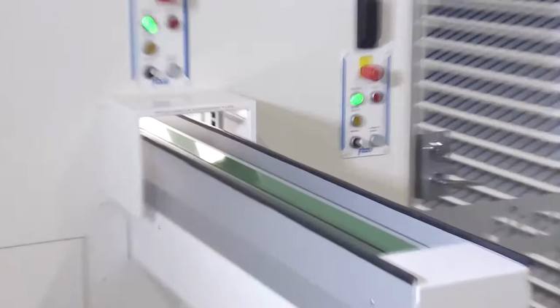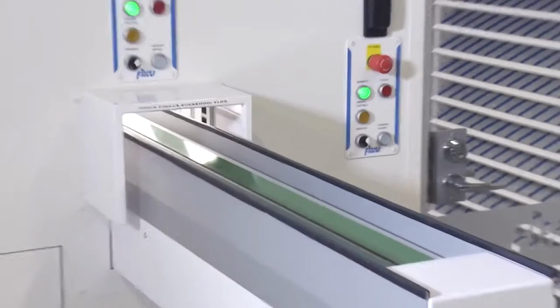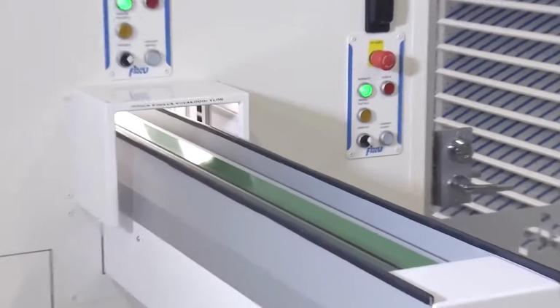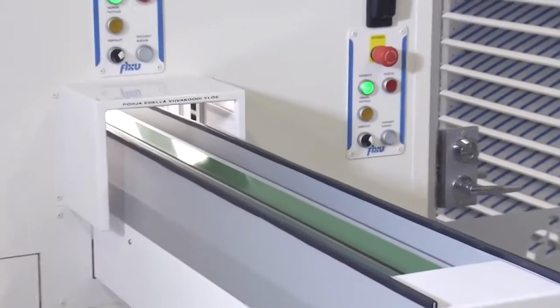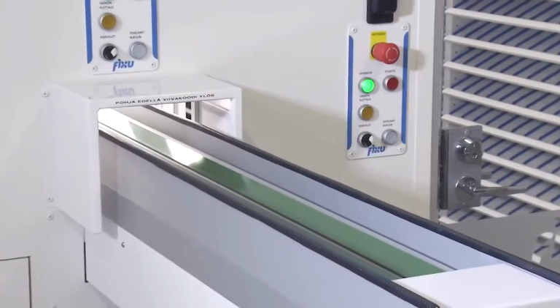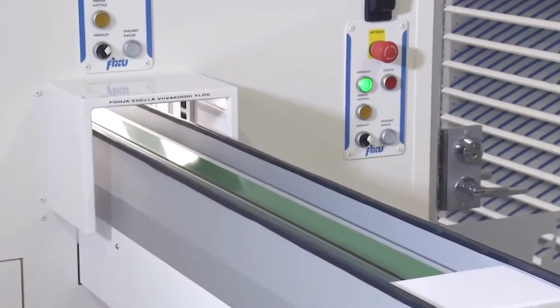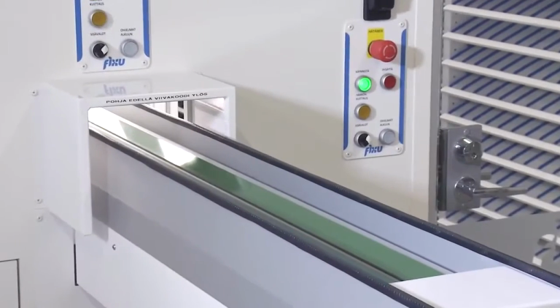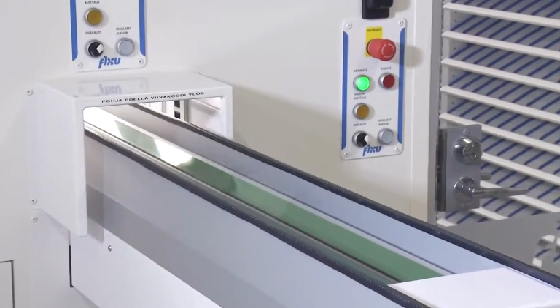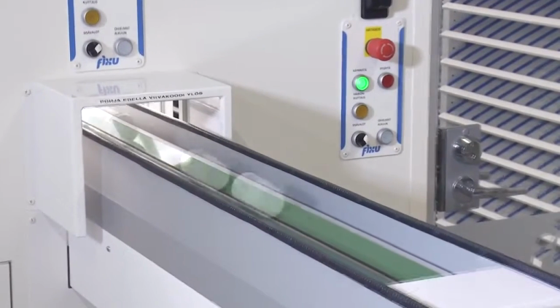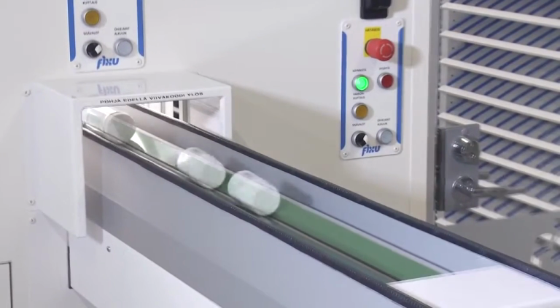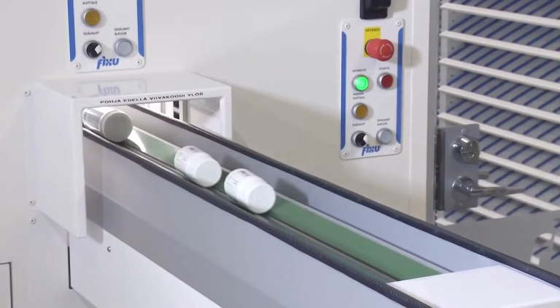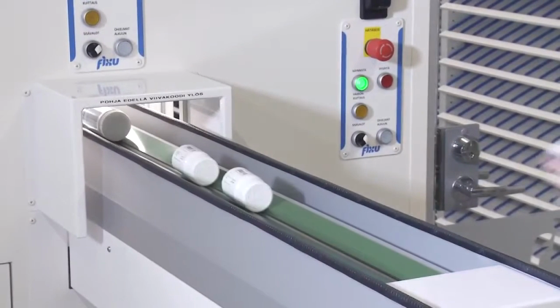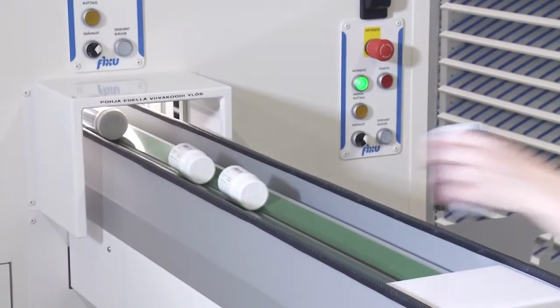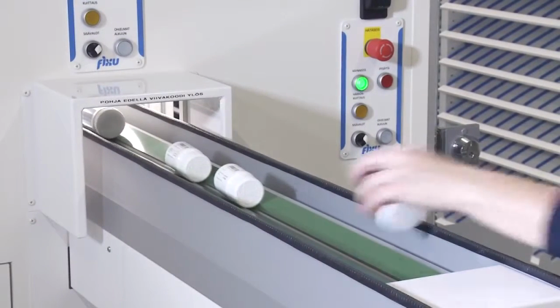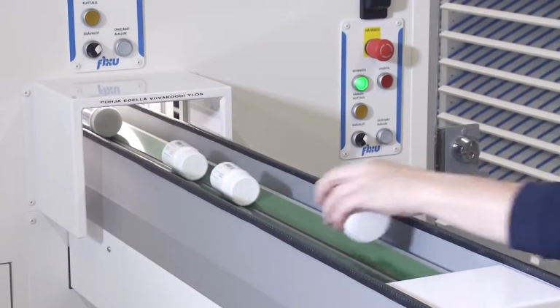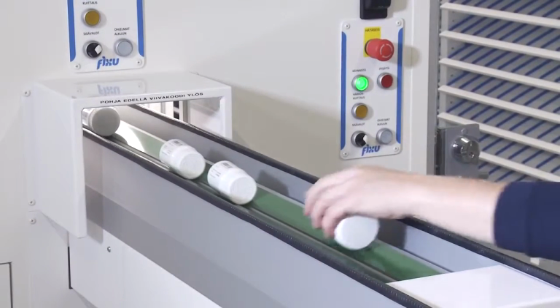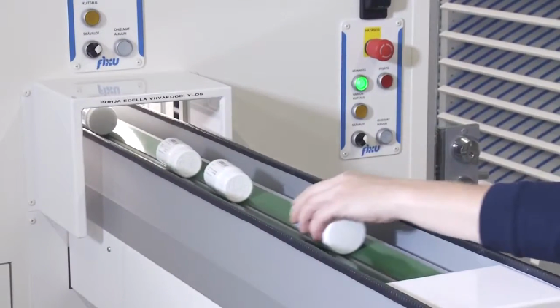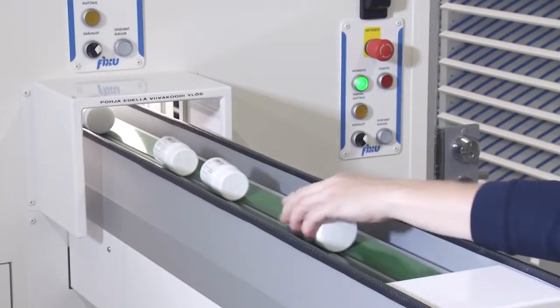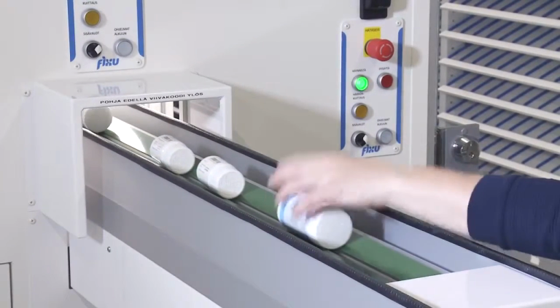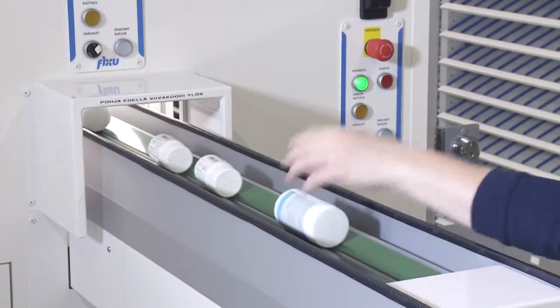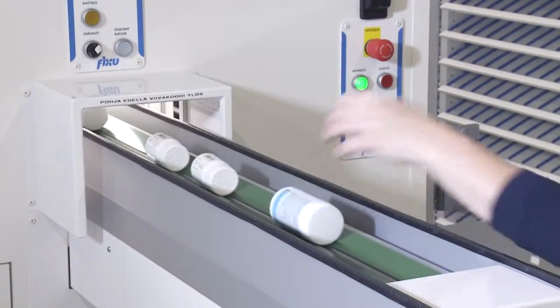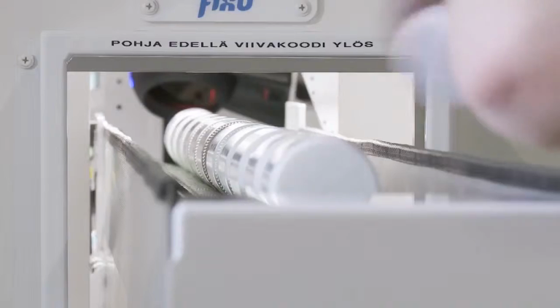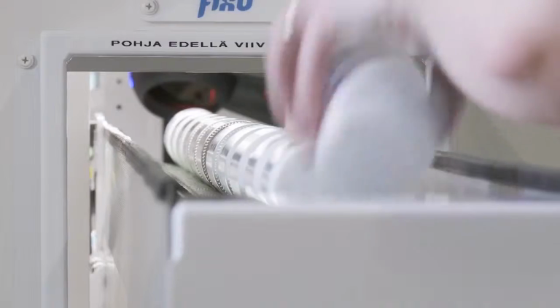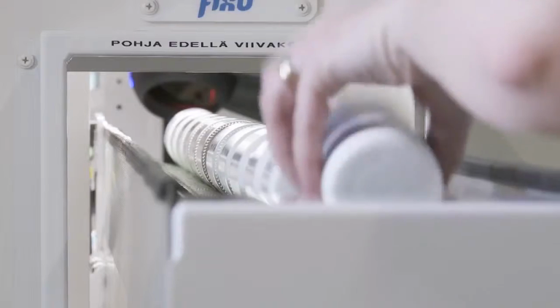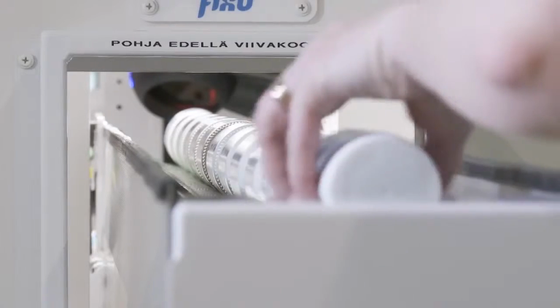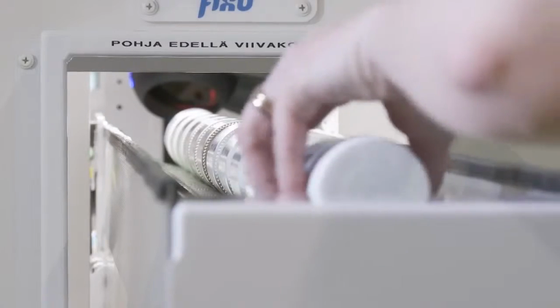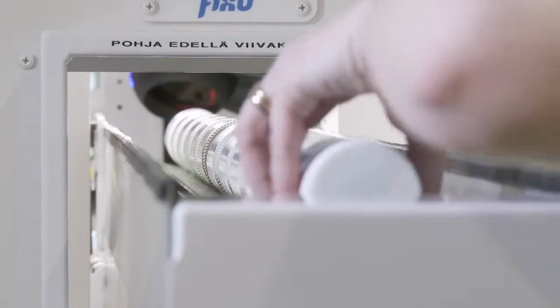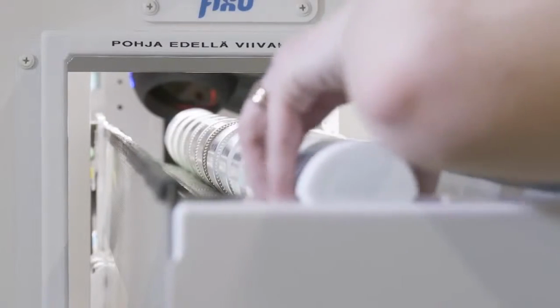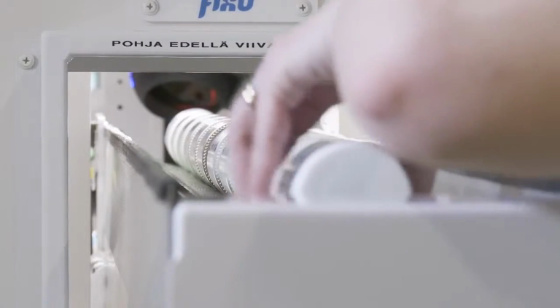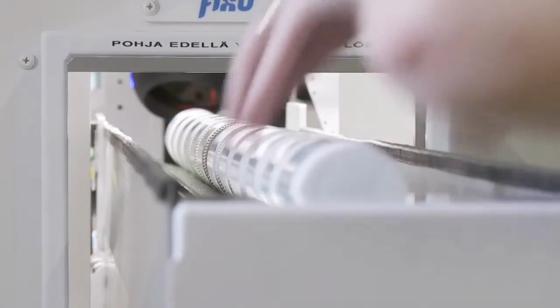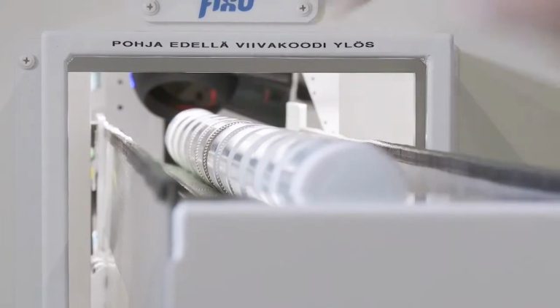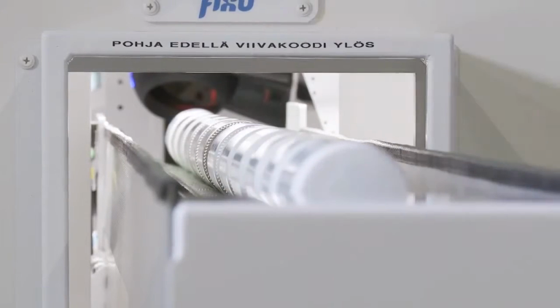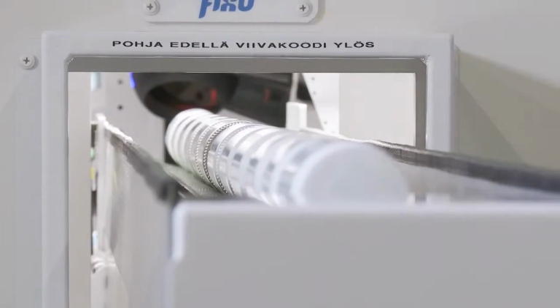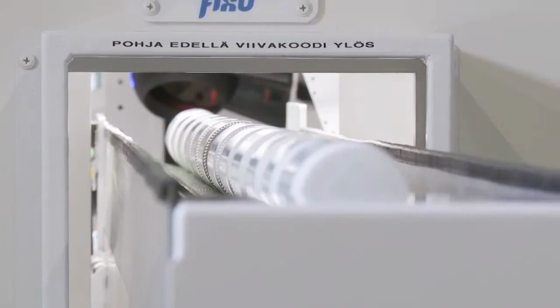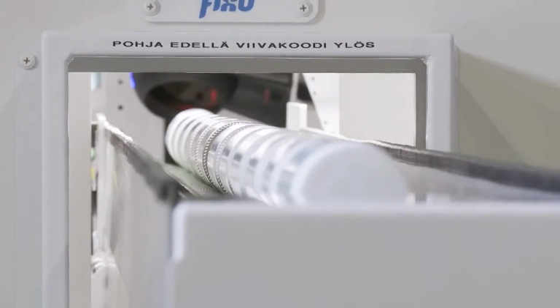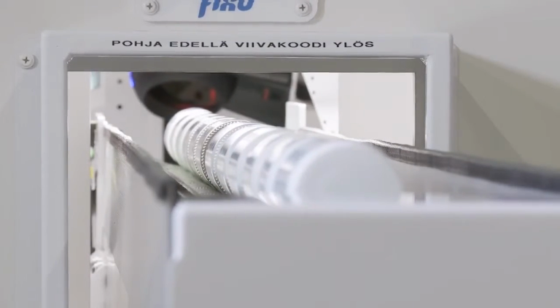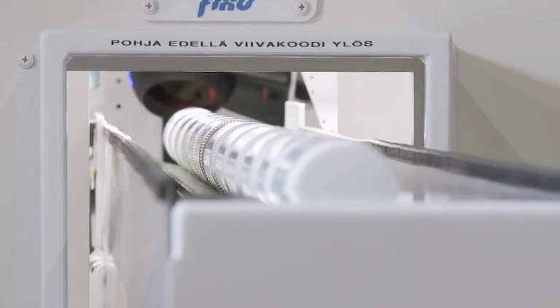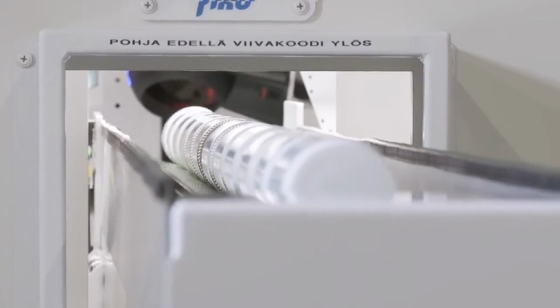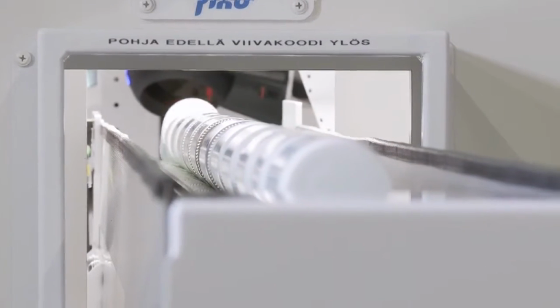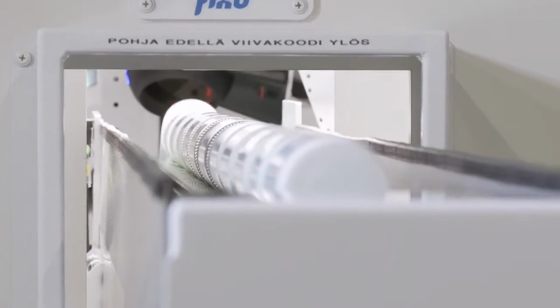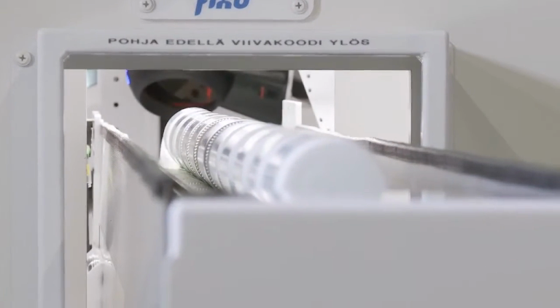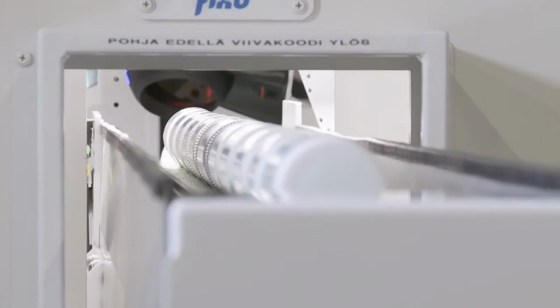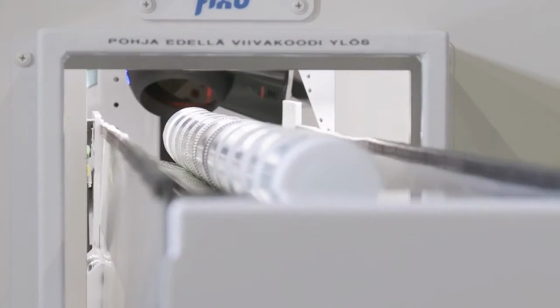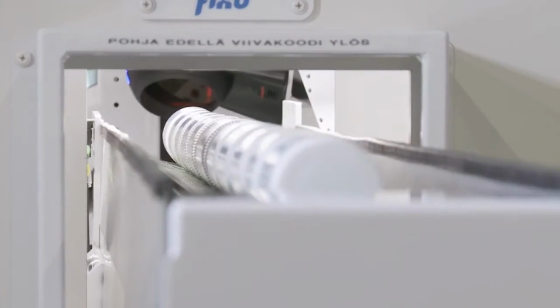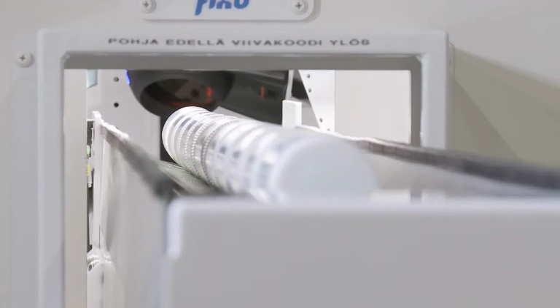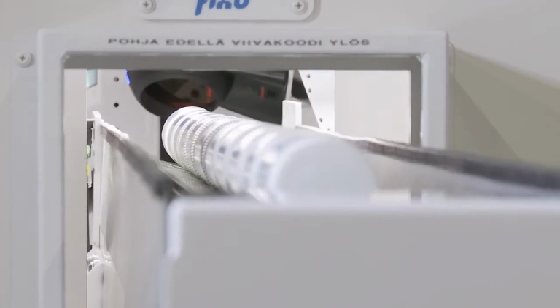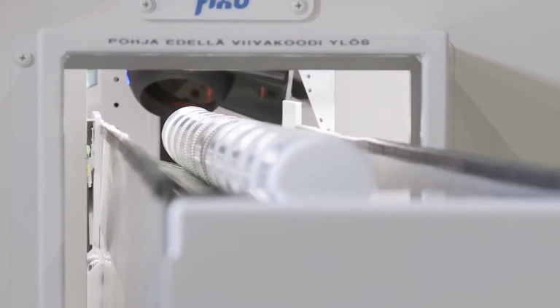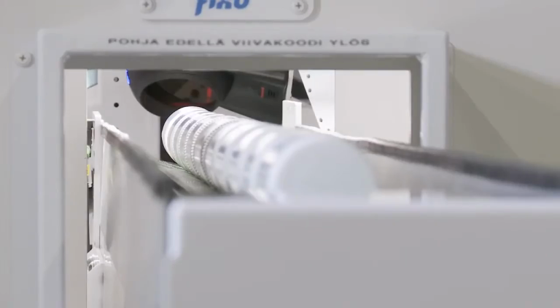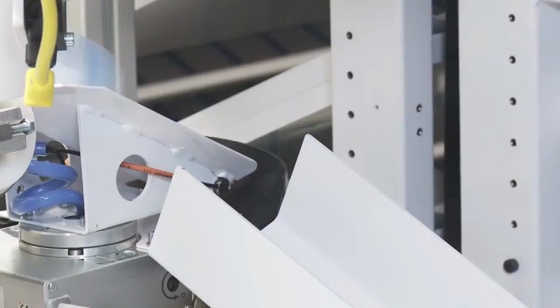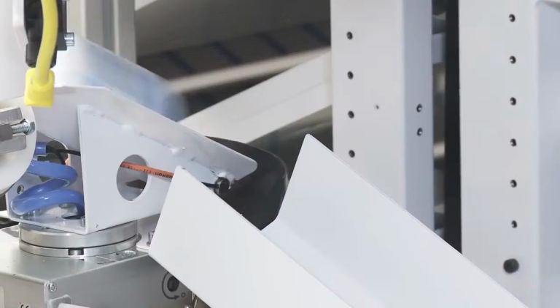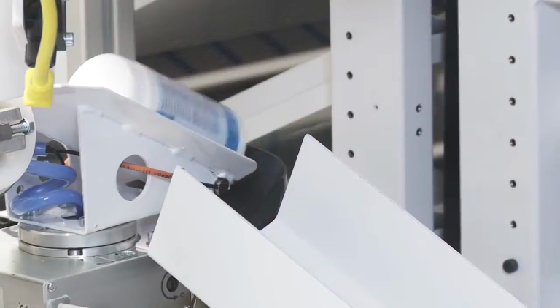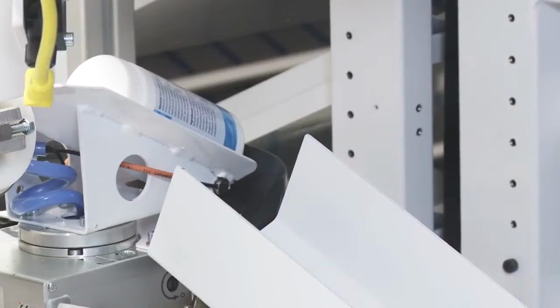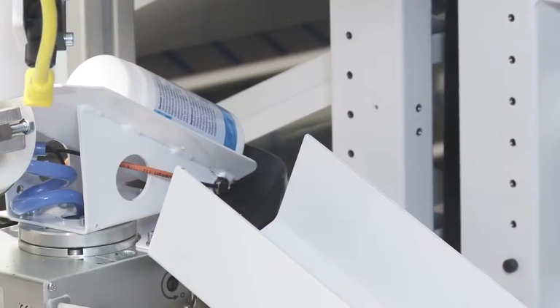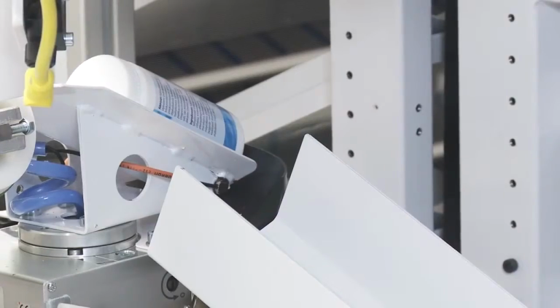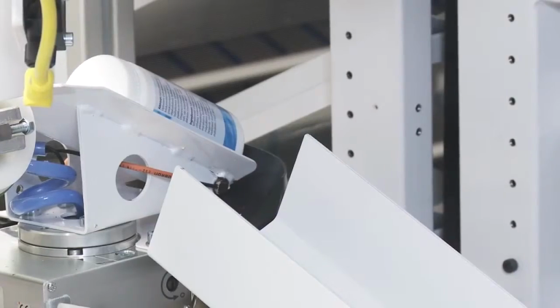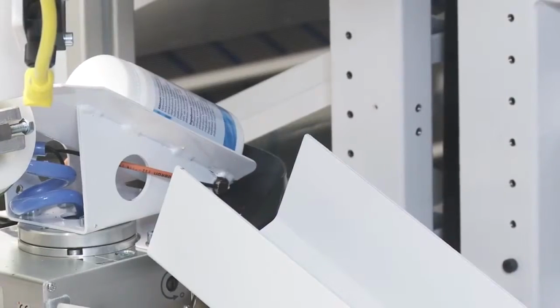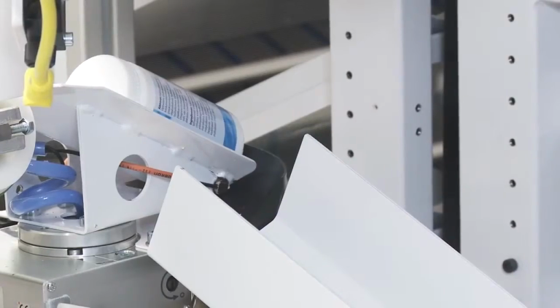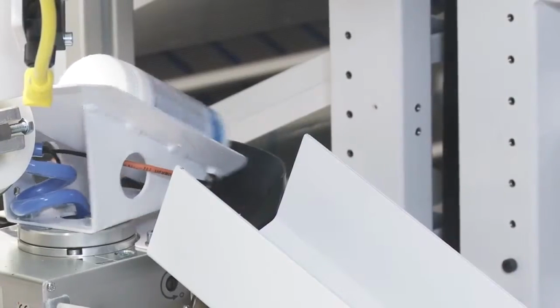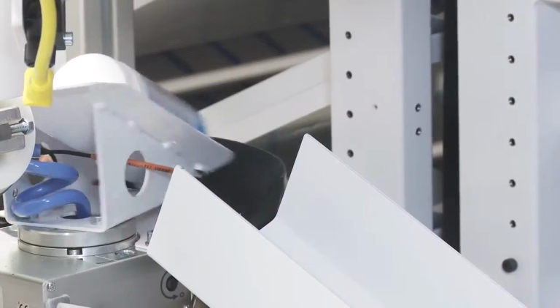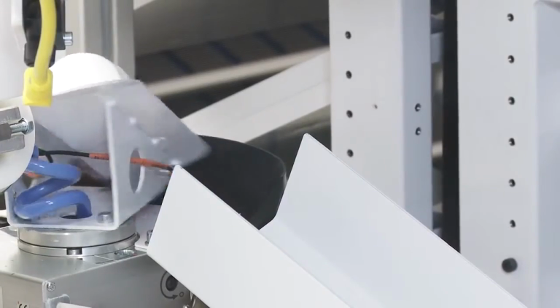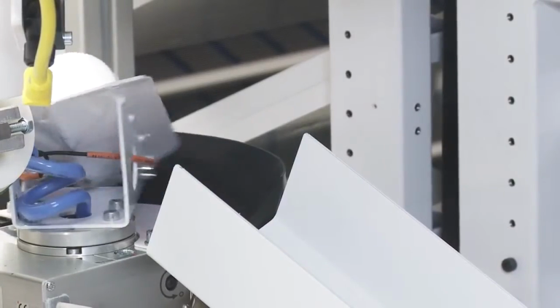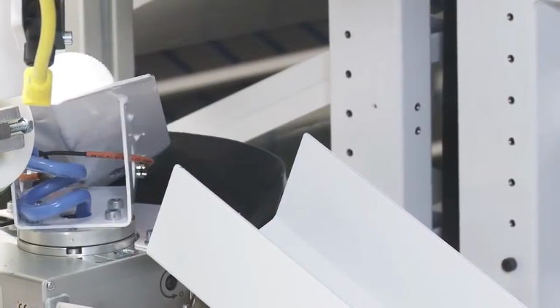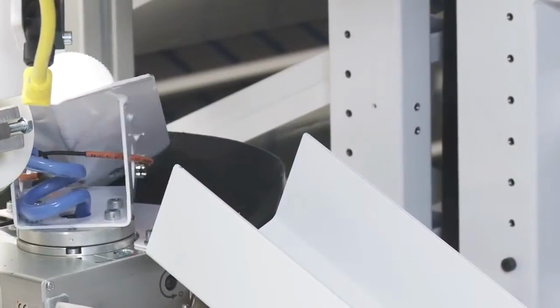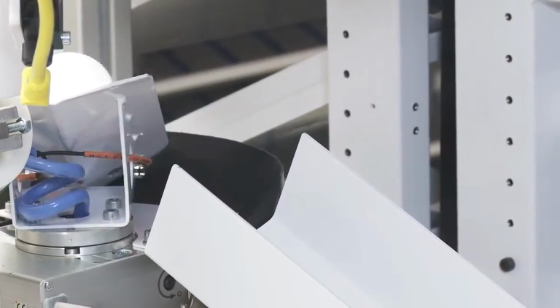The receiving of bottles, jars, and containers of drugs also proceeds semi-automatically.